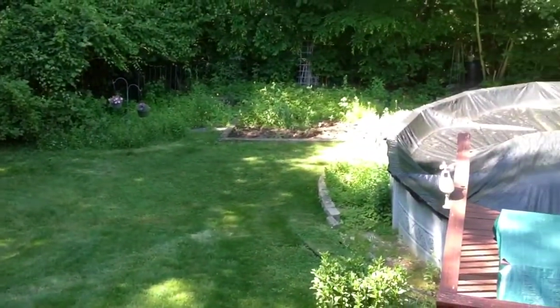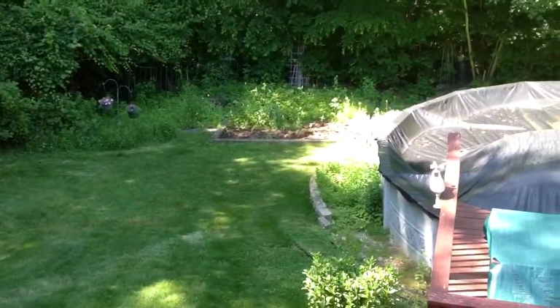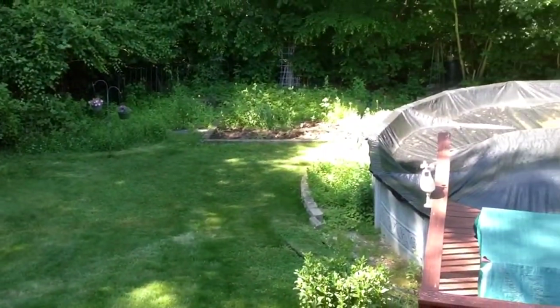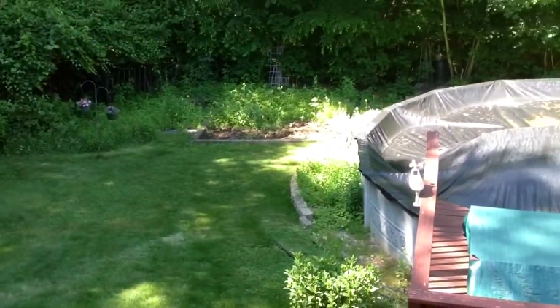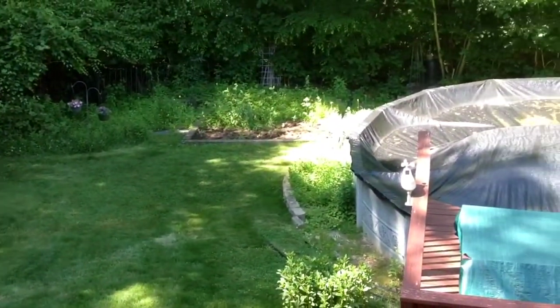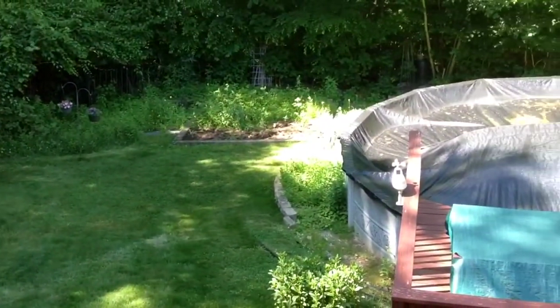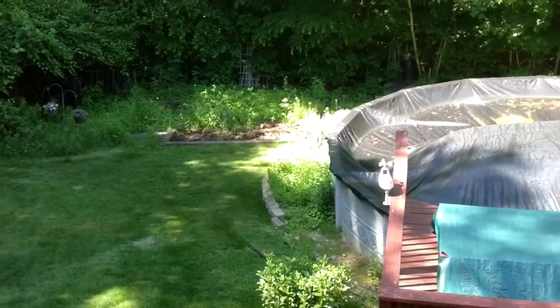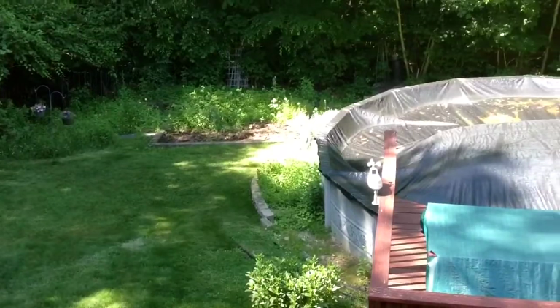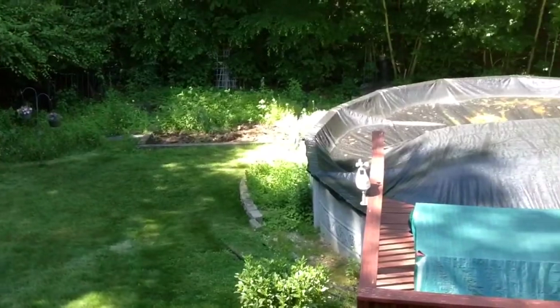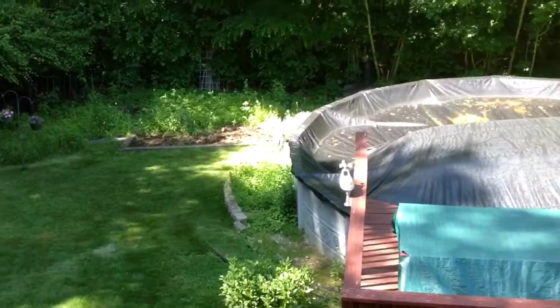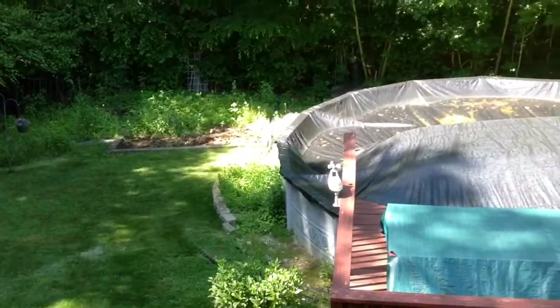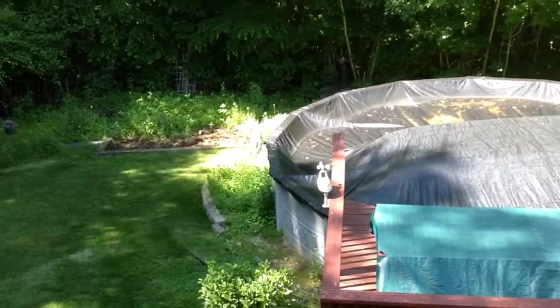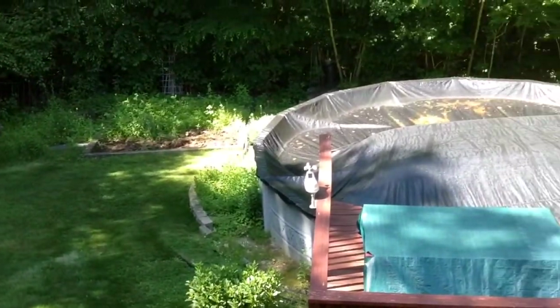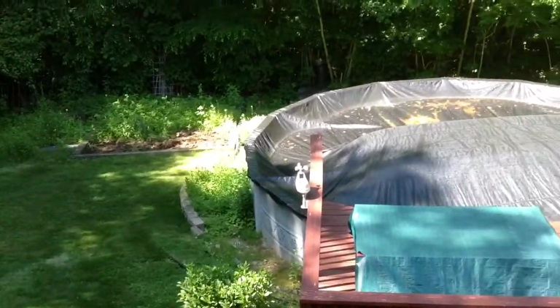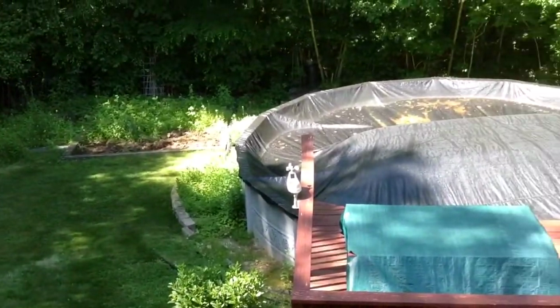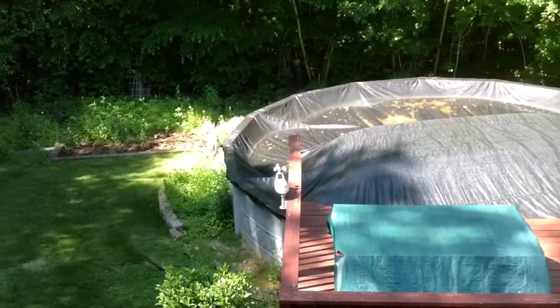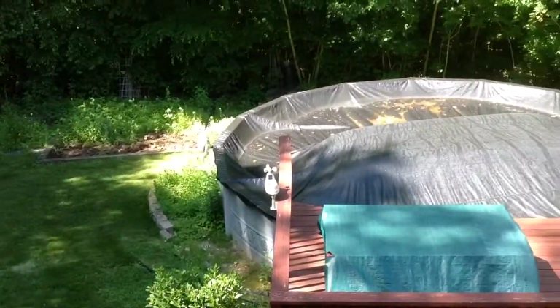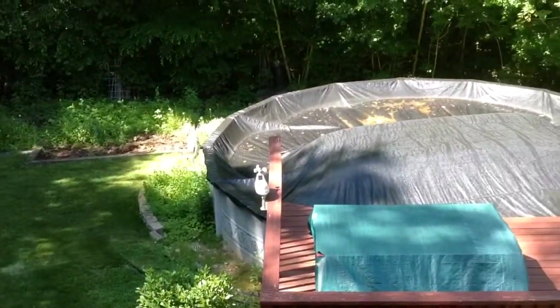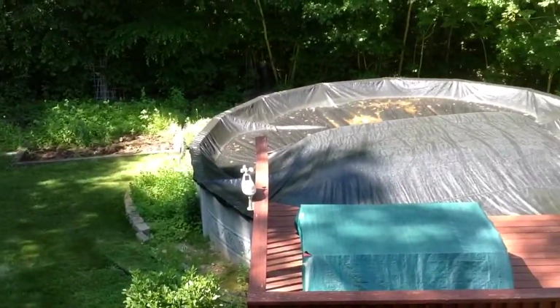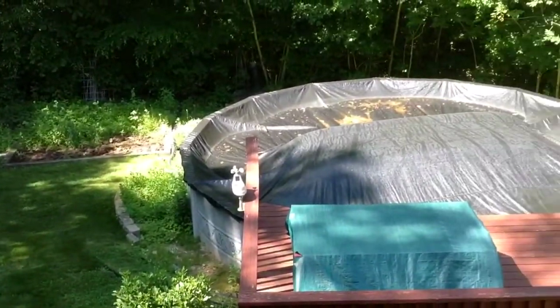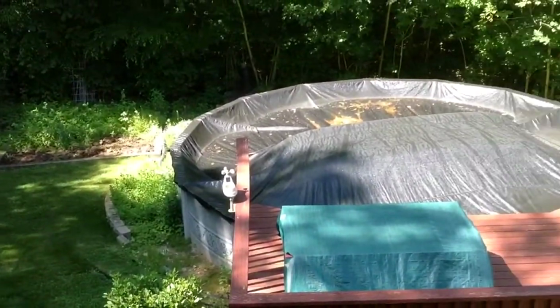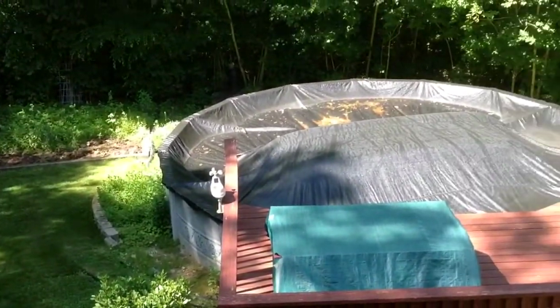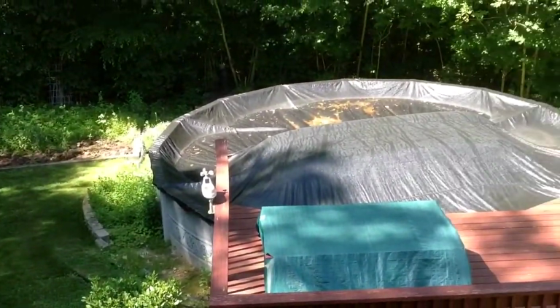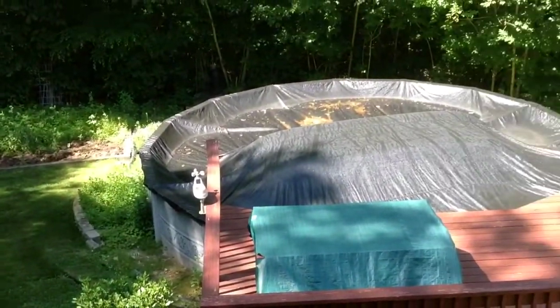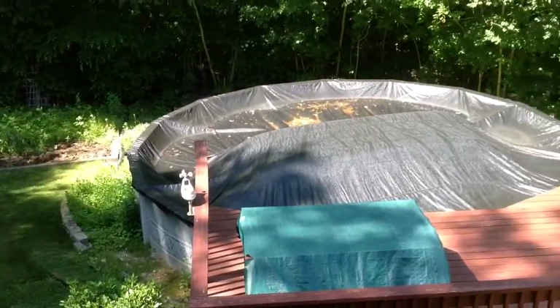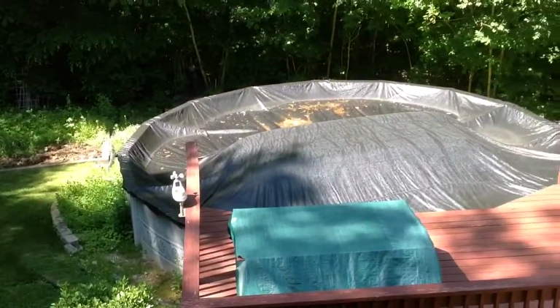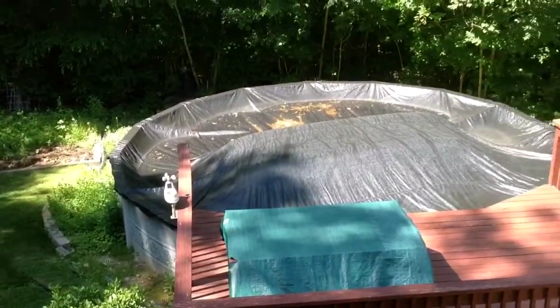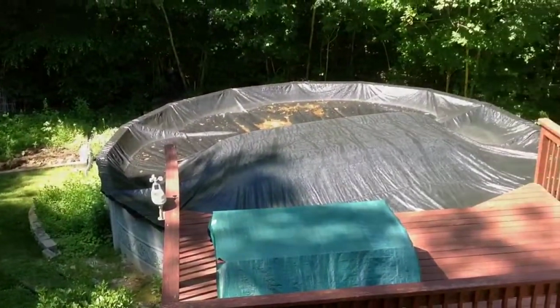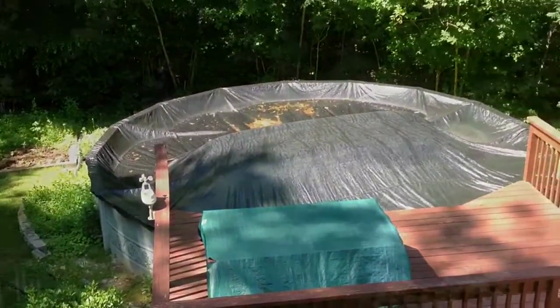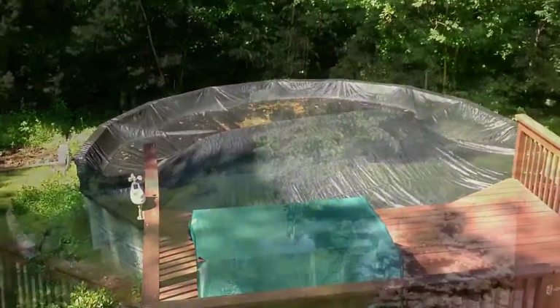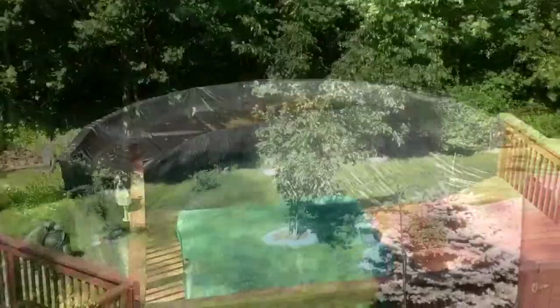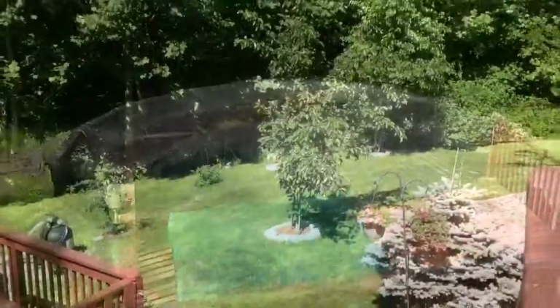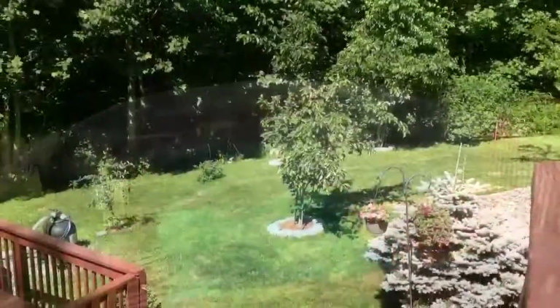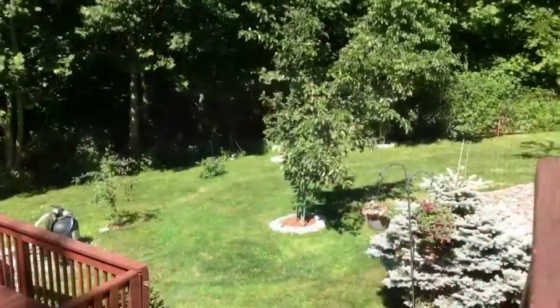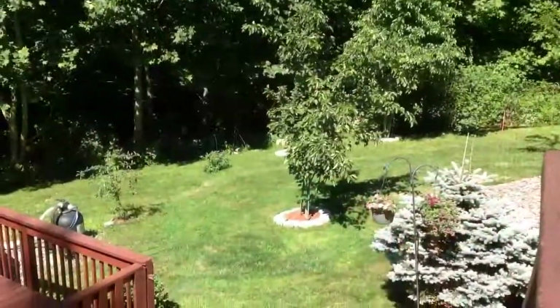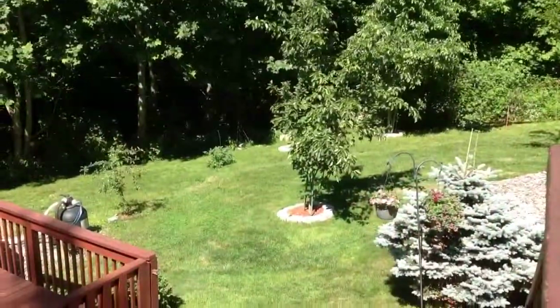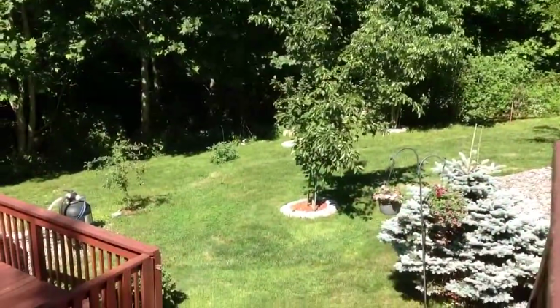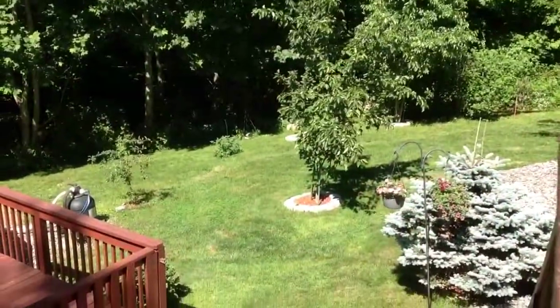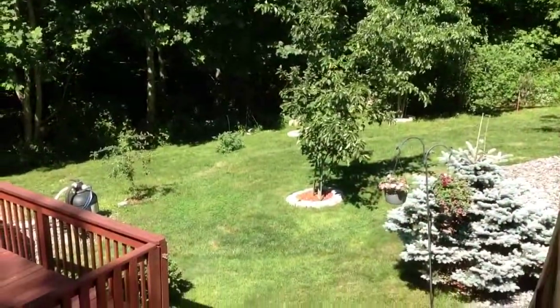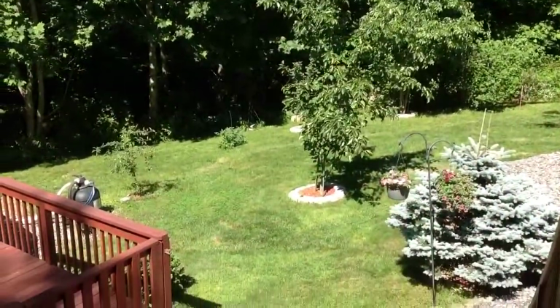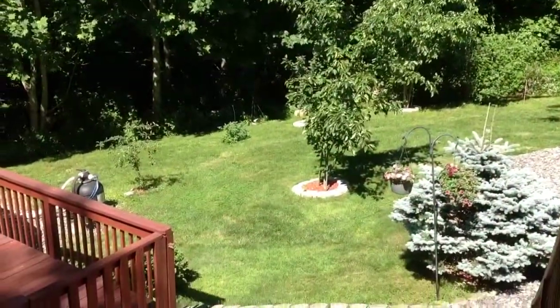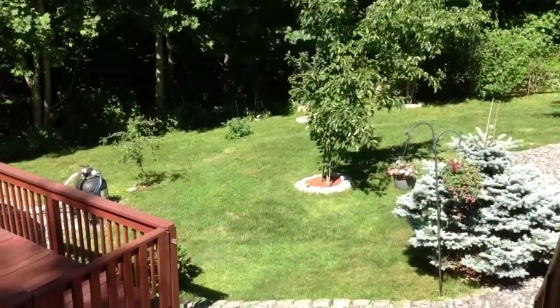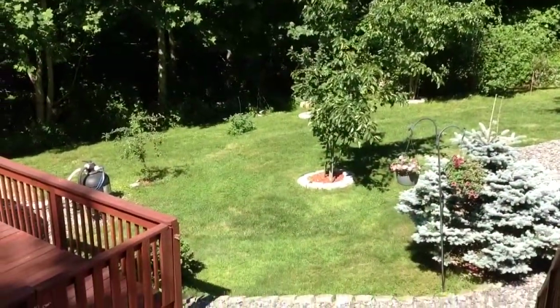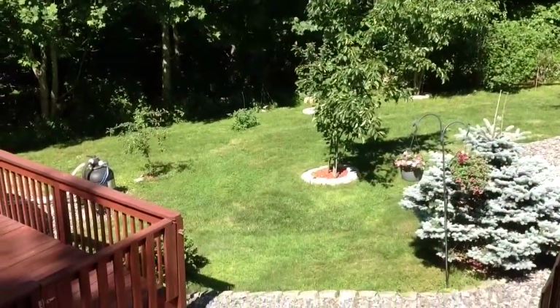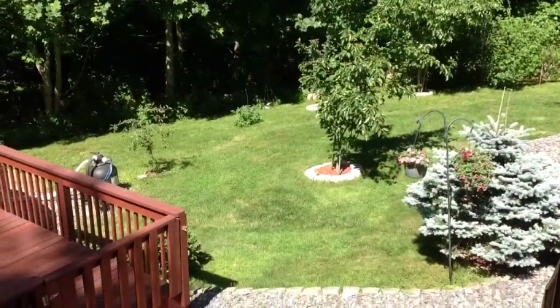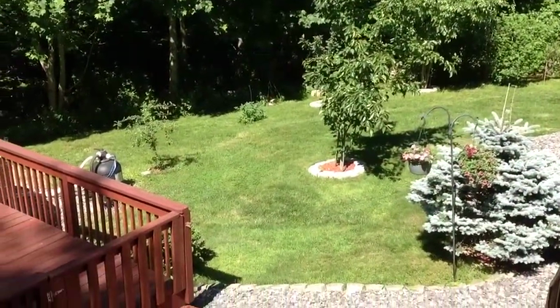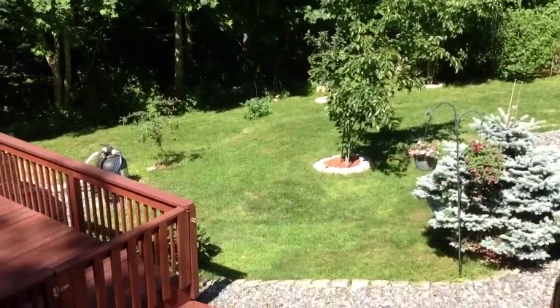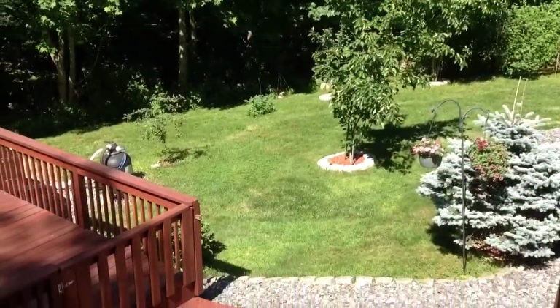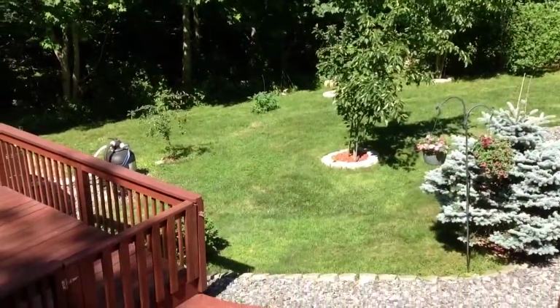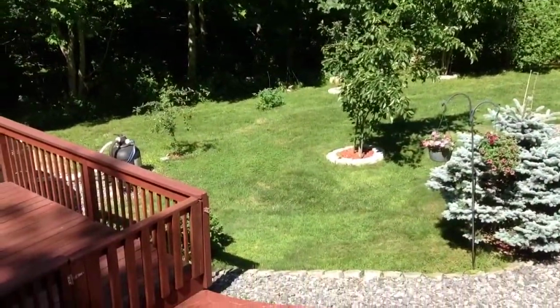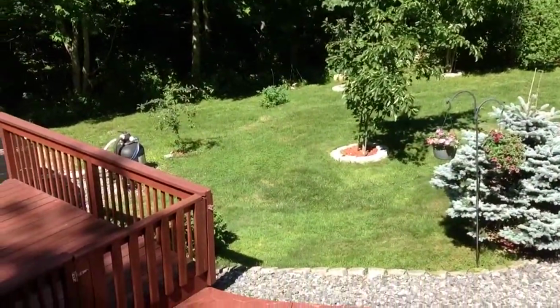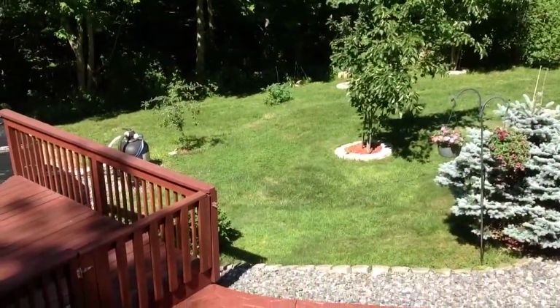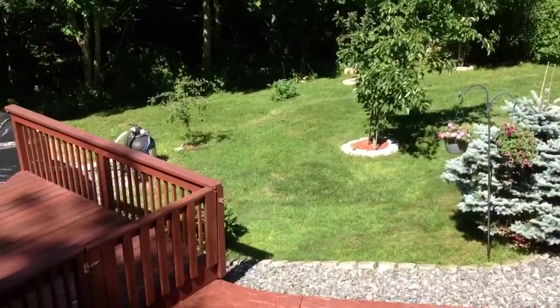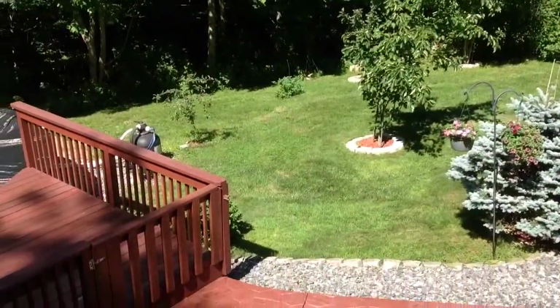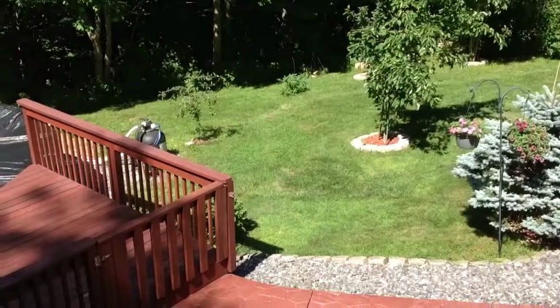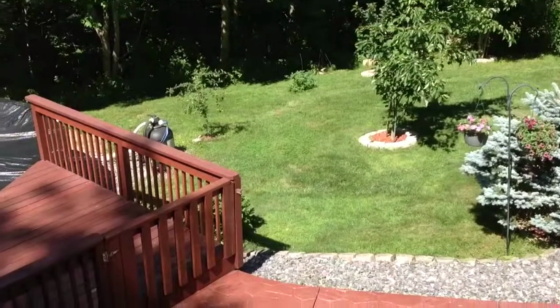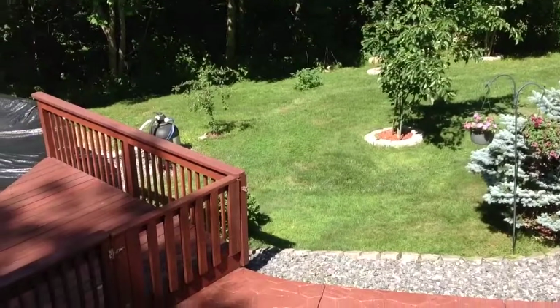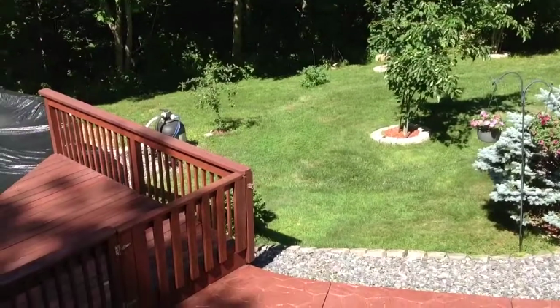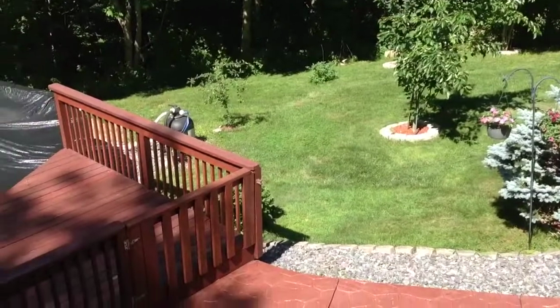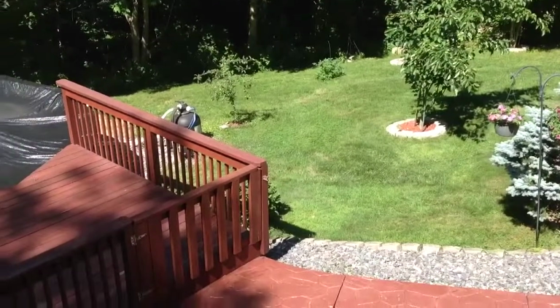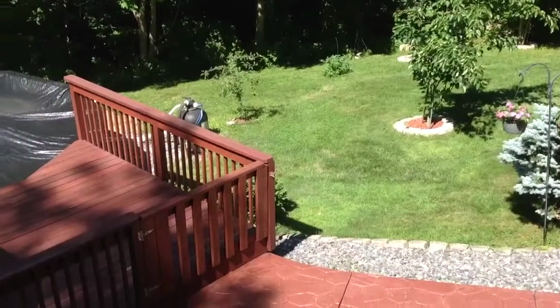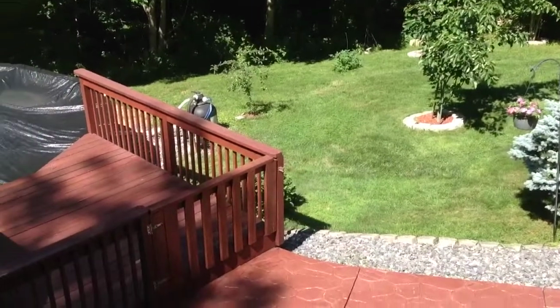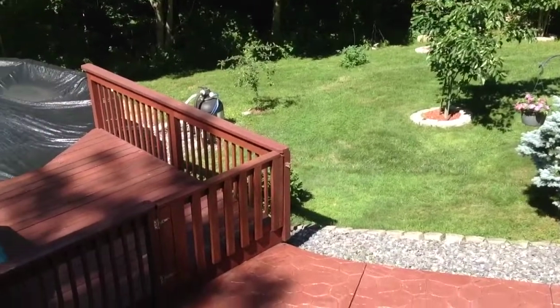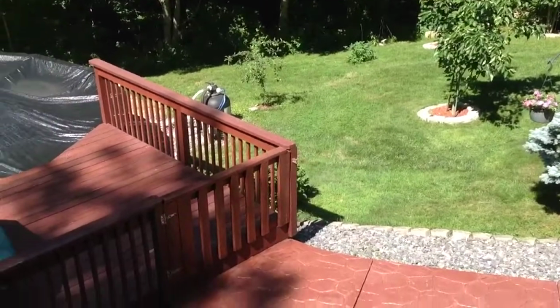This is a home you certainly would not want to miss out on. Come take a look at 13 Greystone Court.